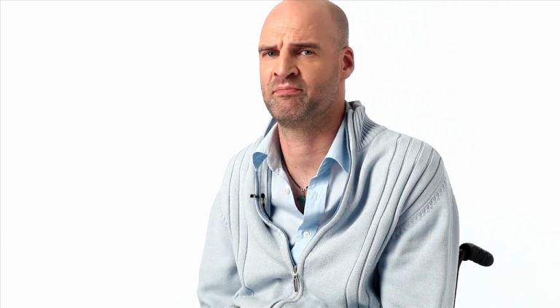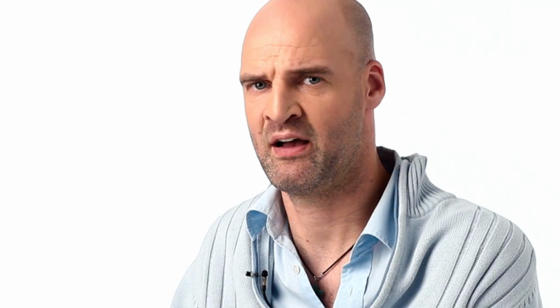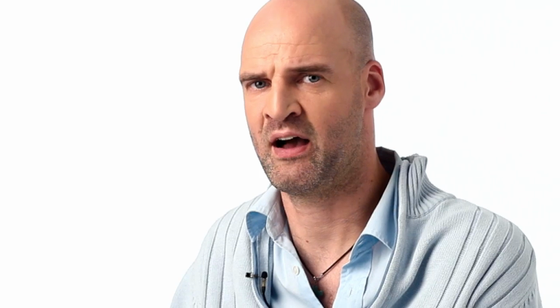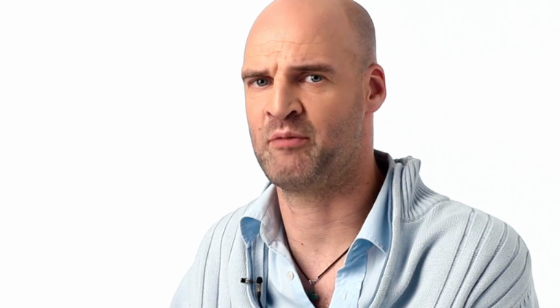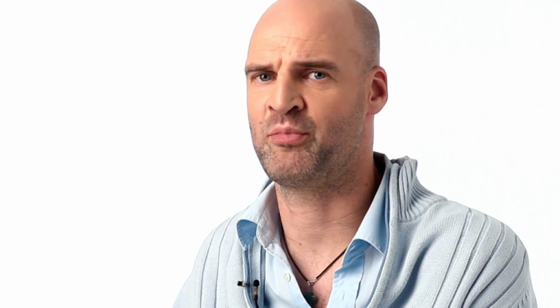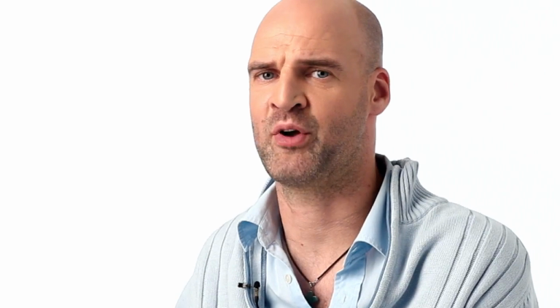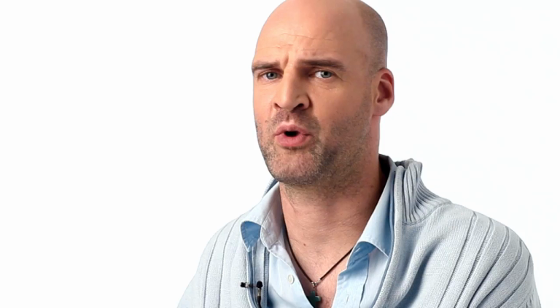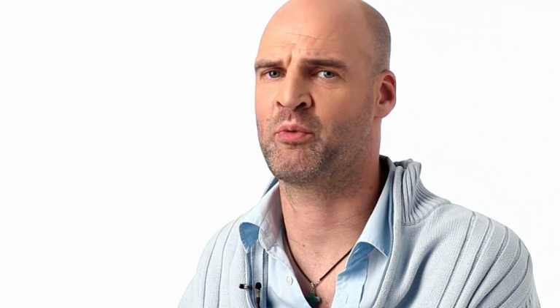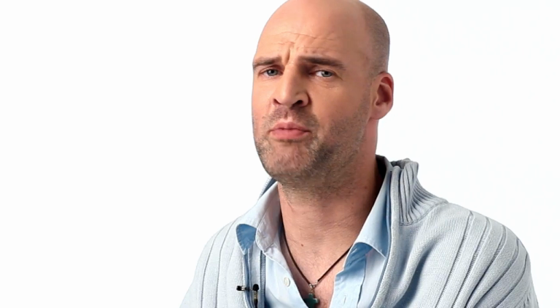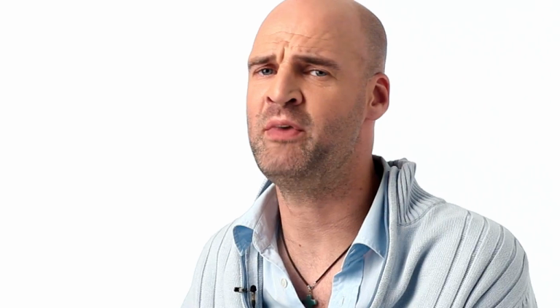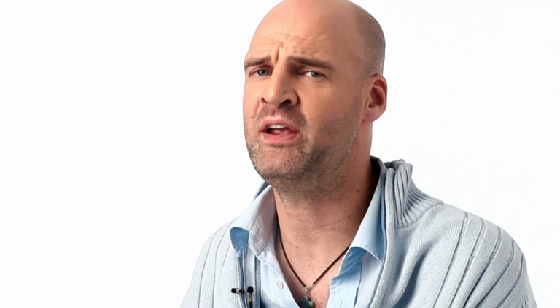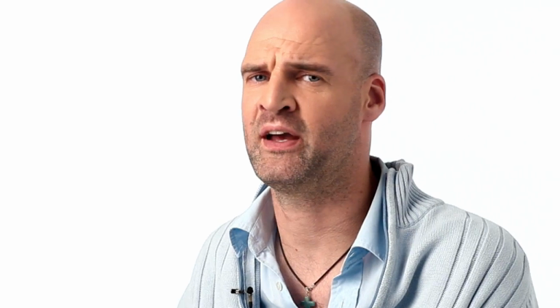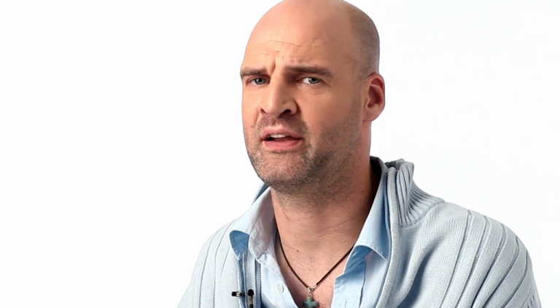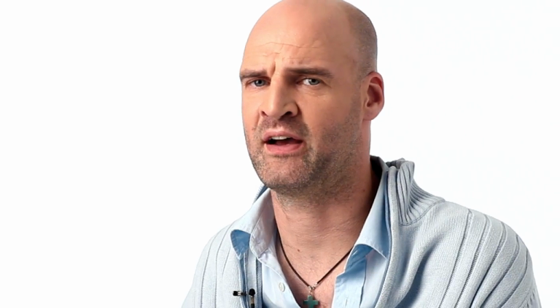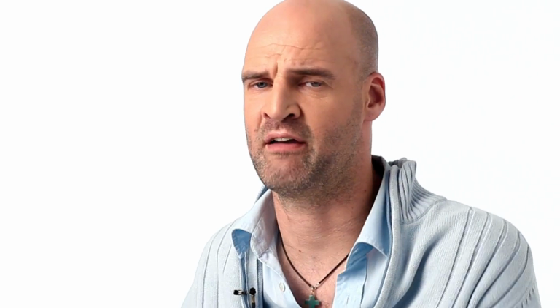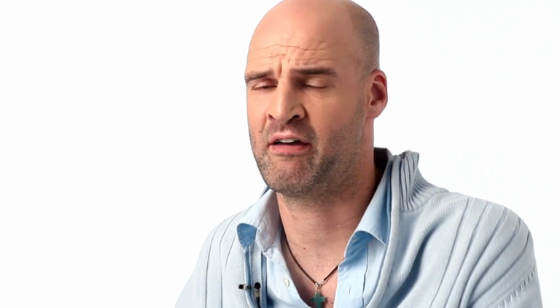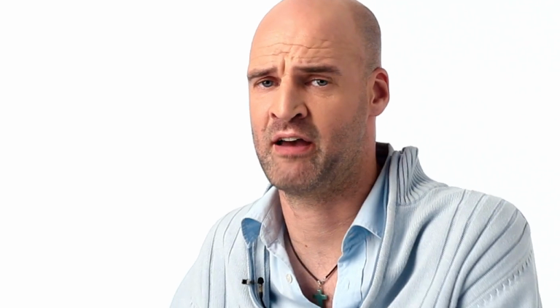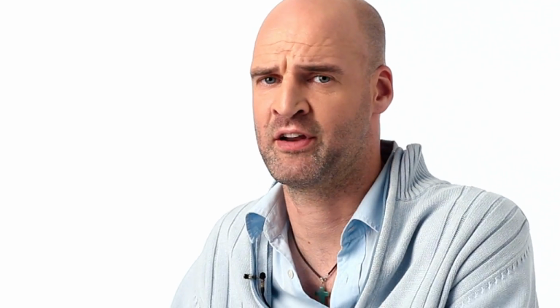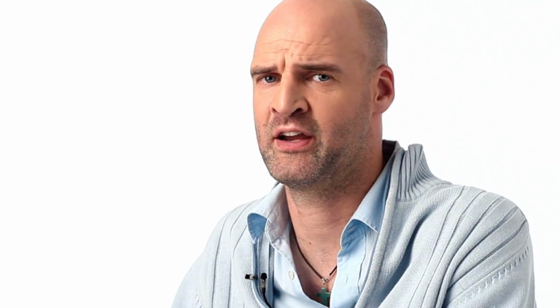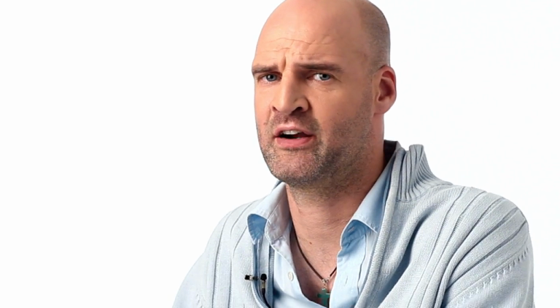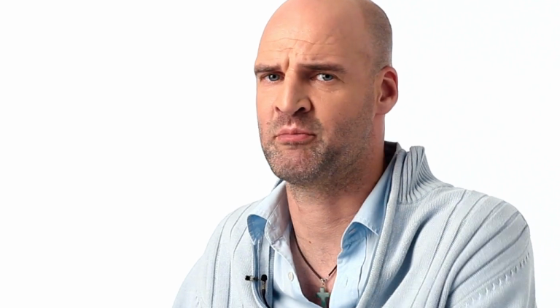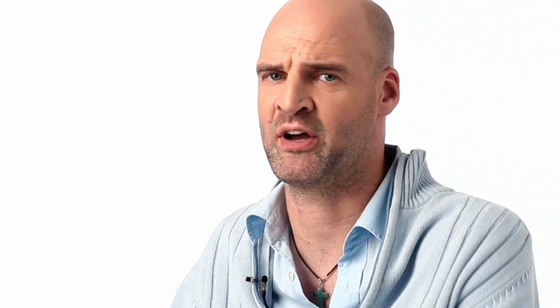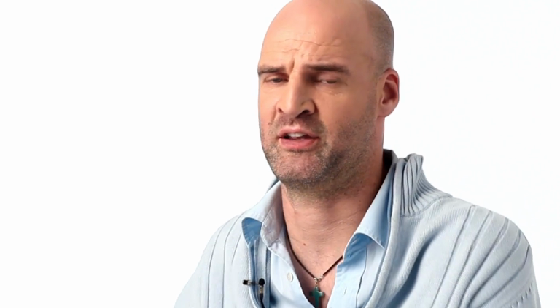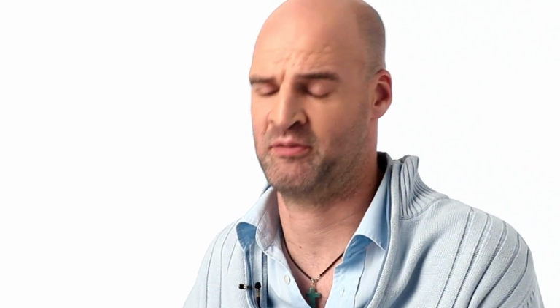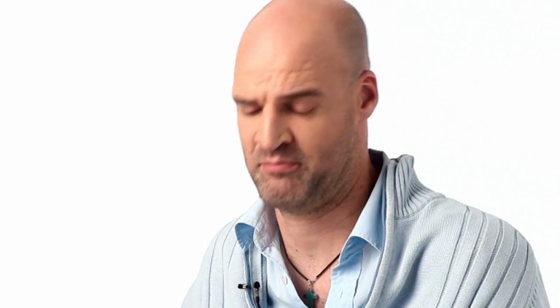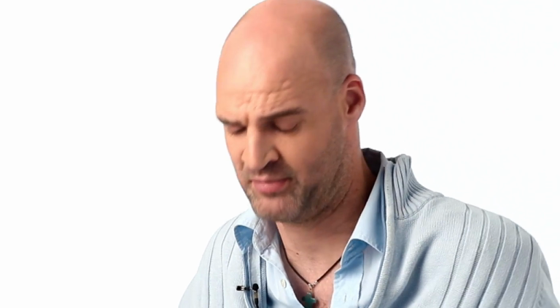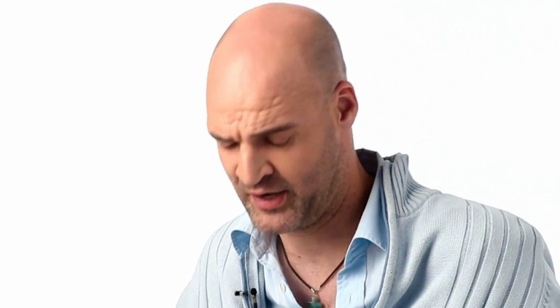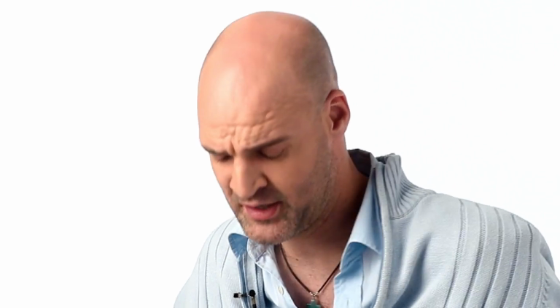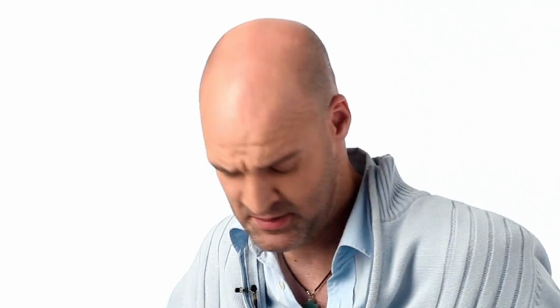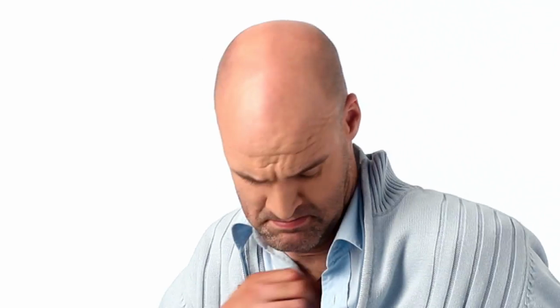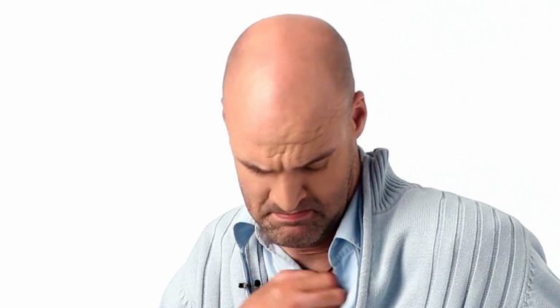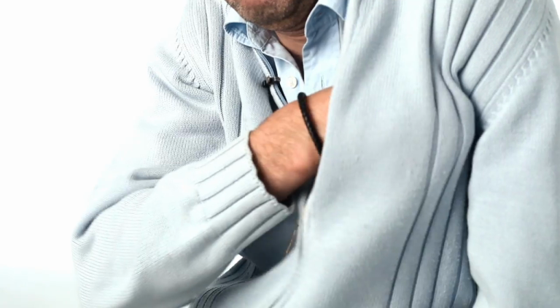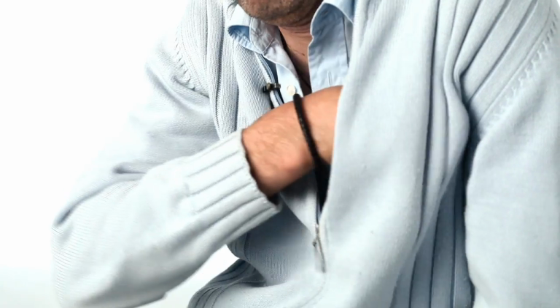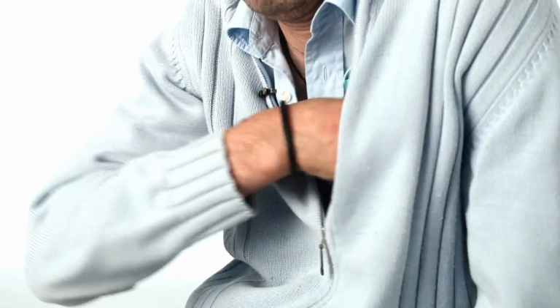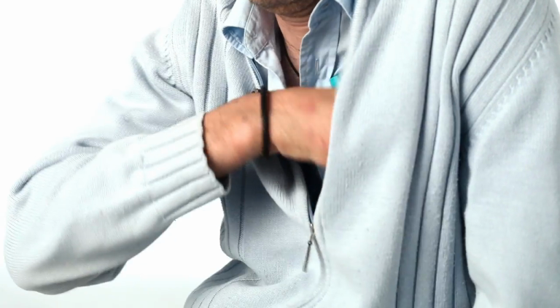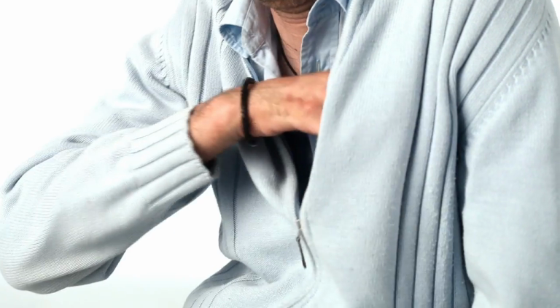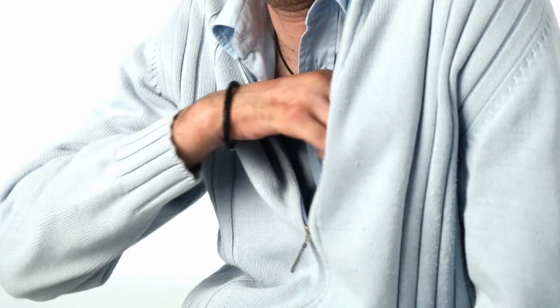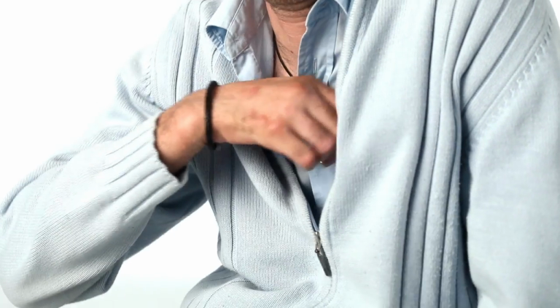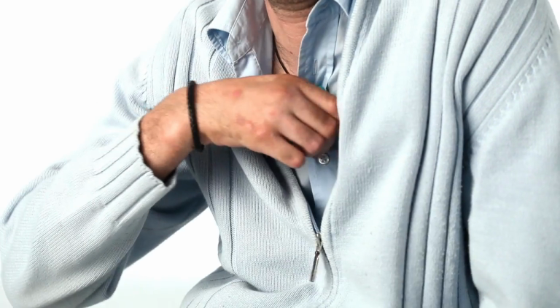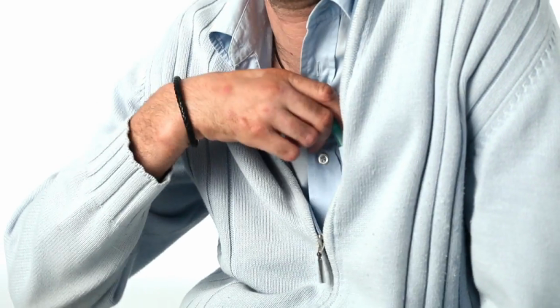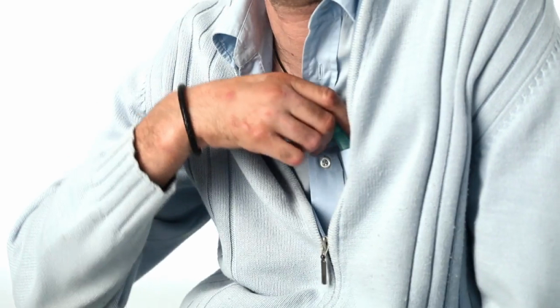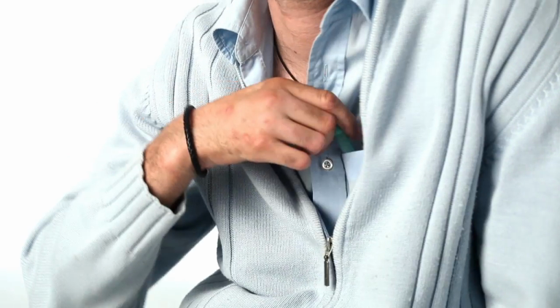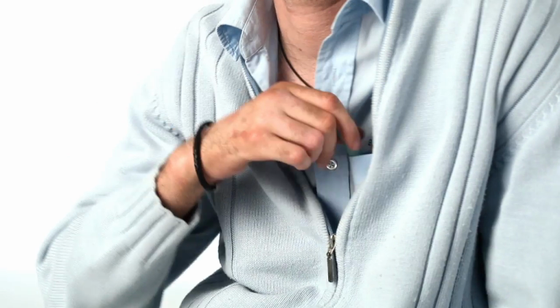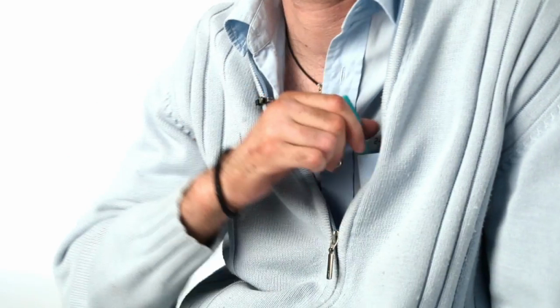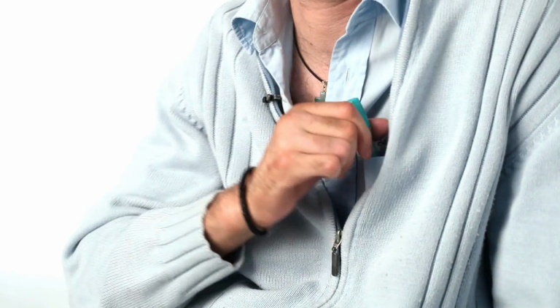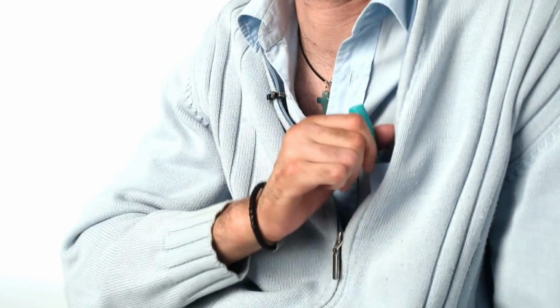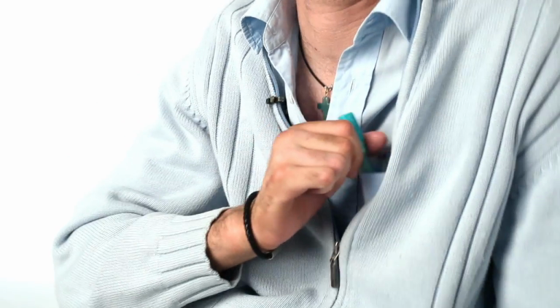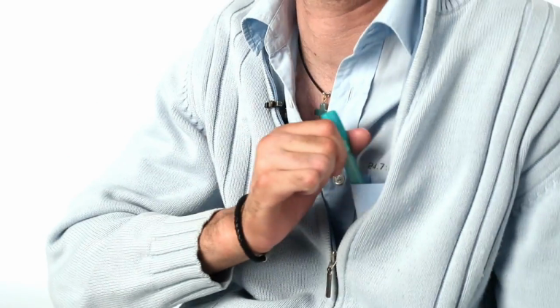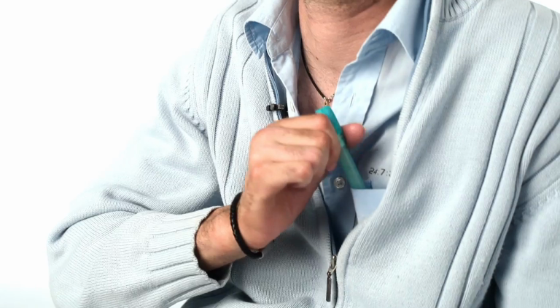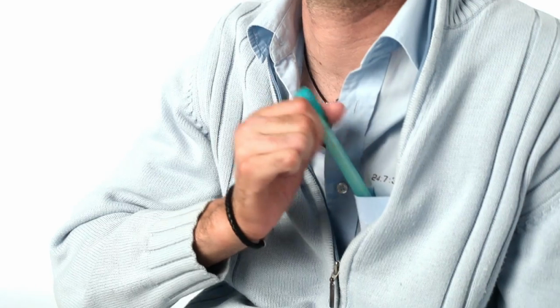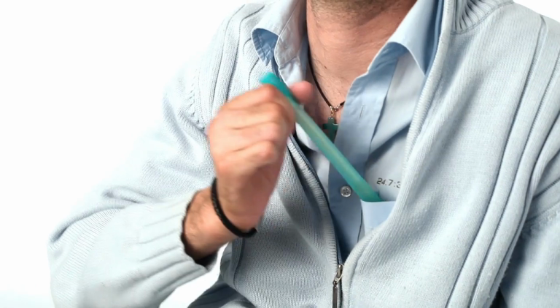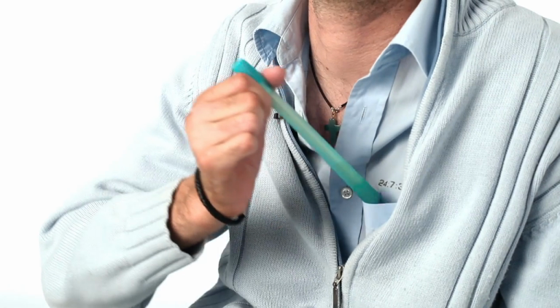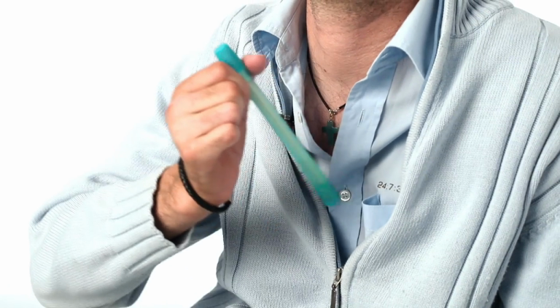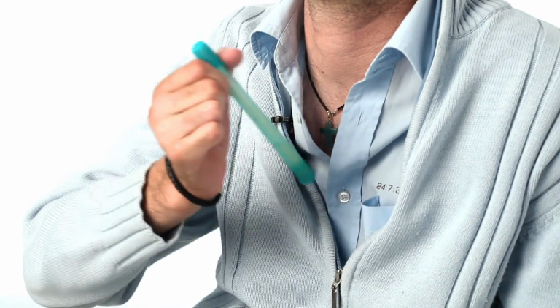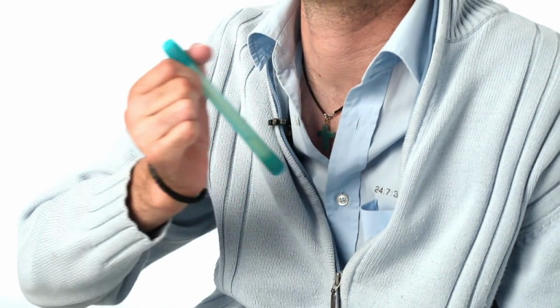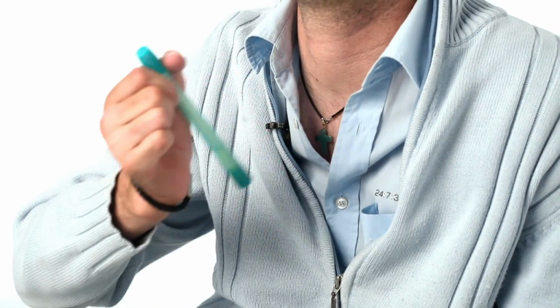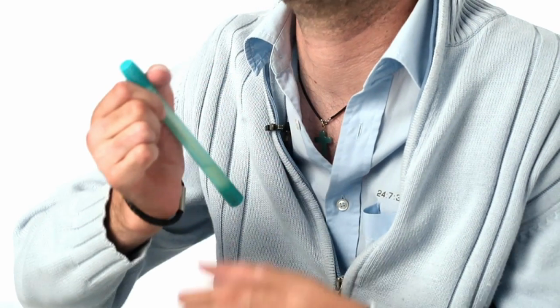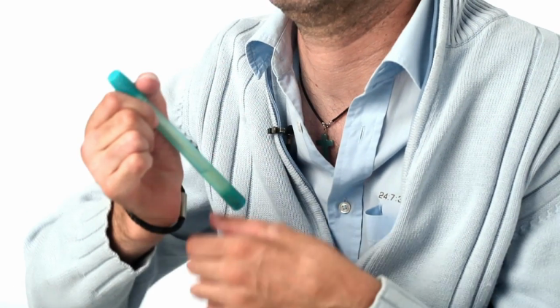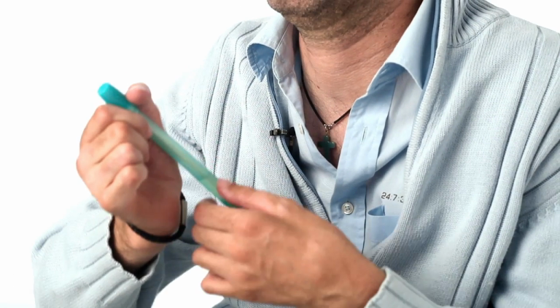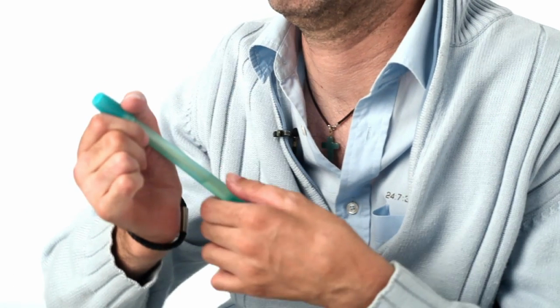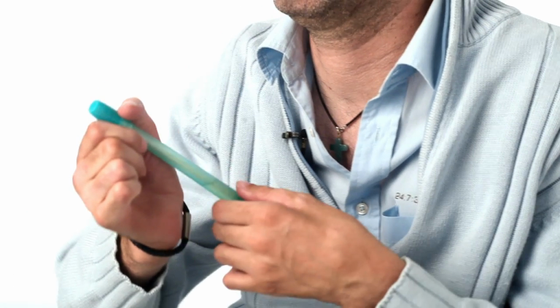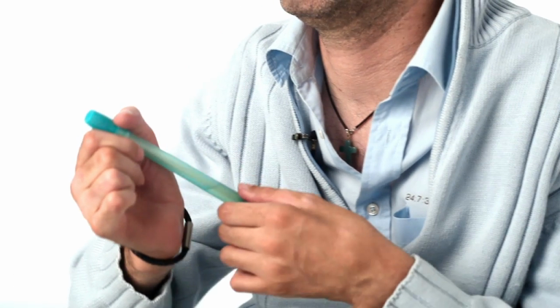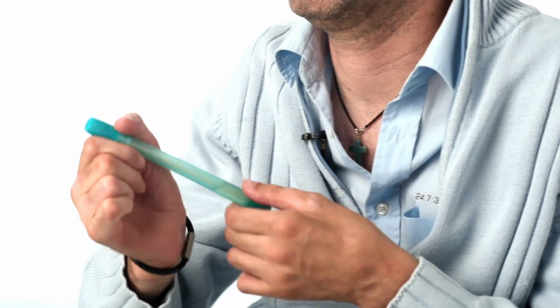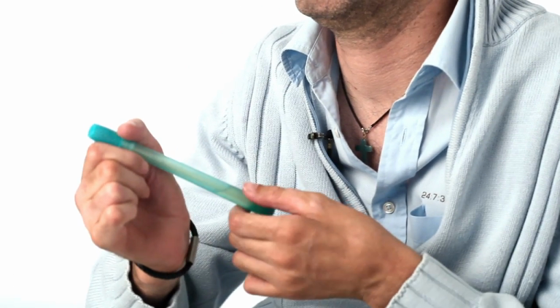I brought one with me and I have it here in my pocket. Very discreet as you can see, very small.